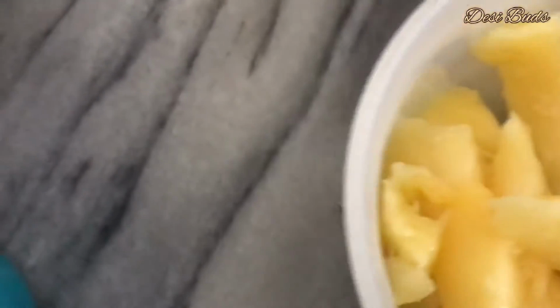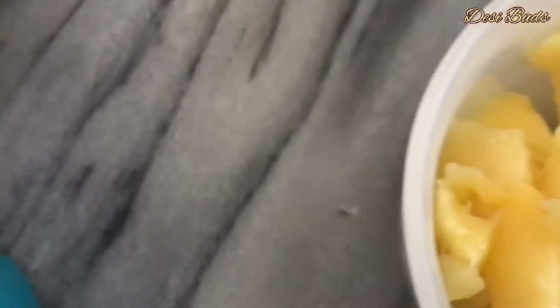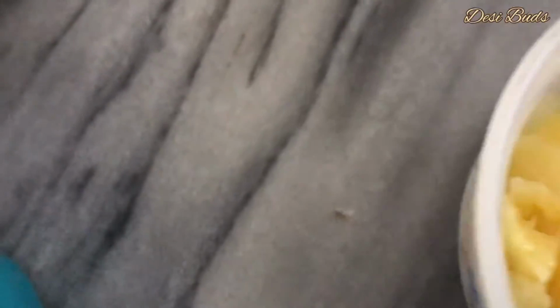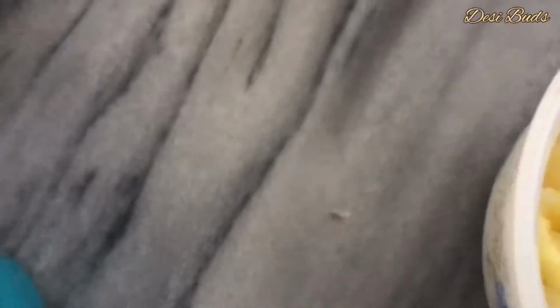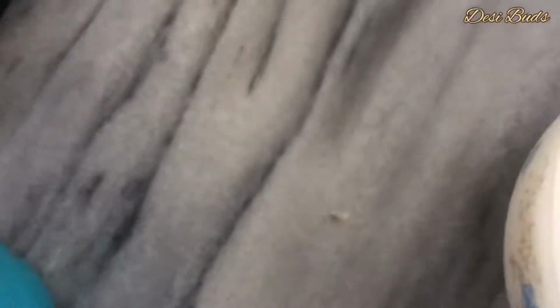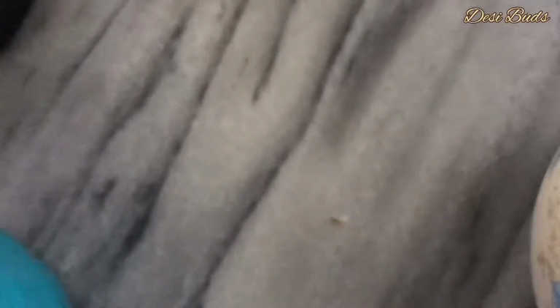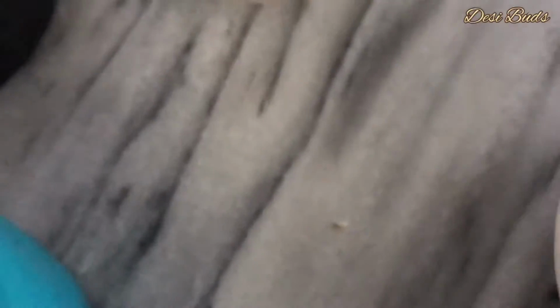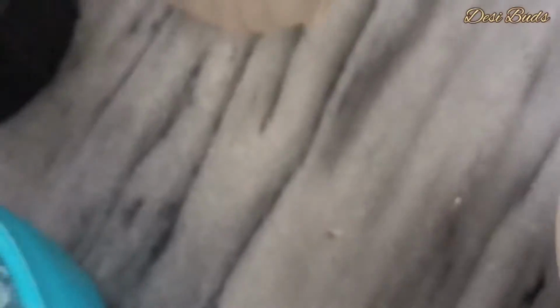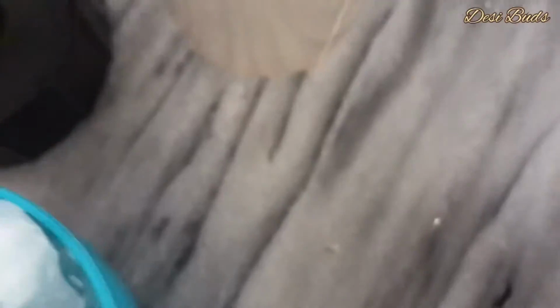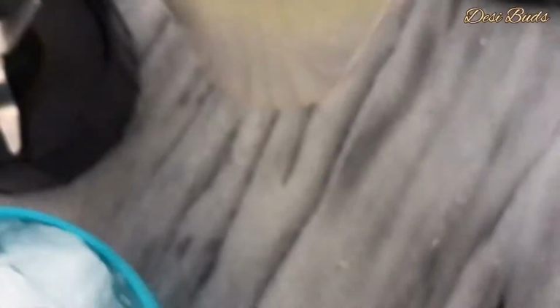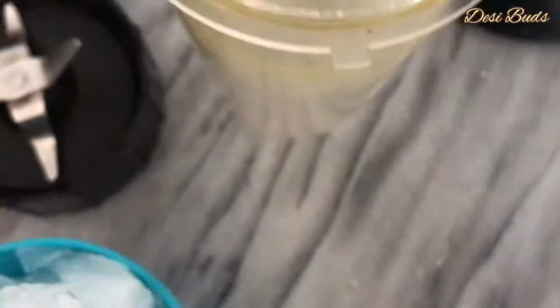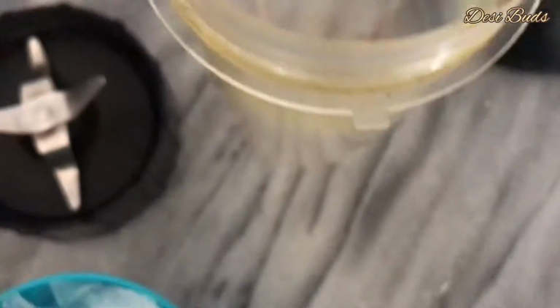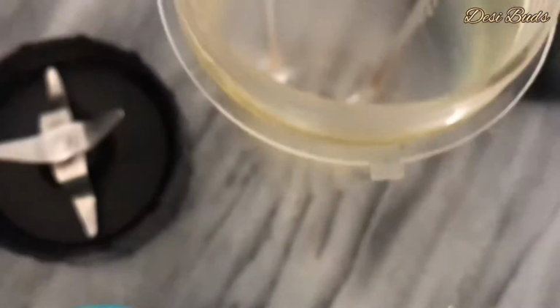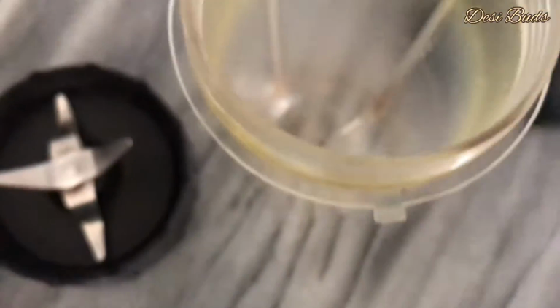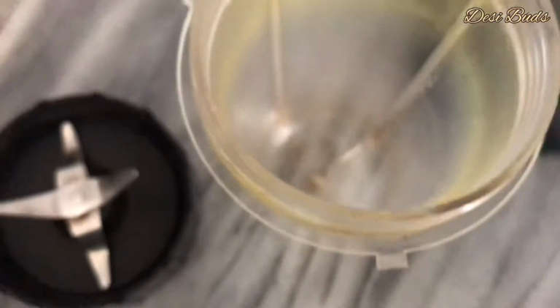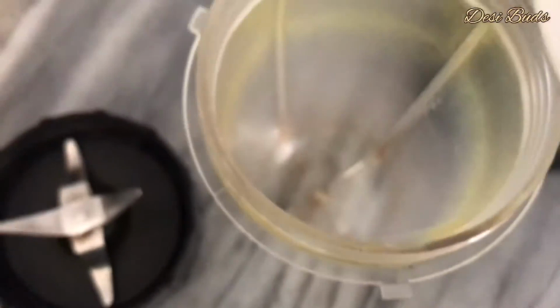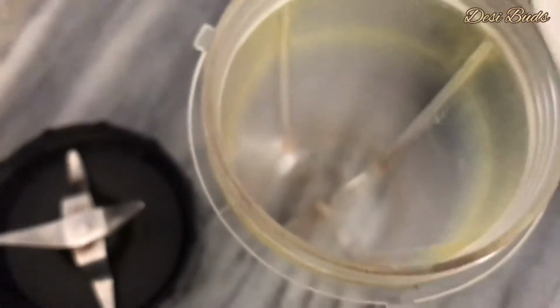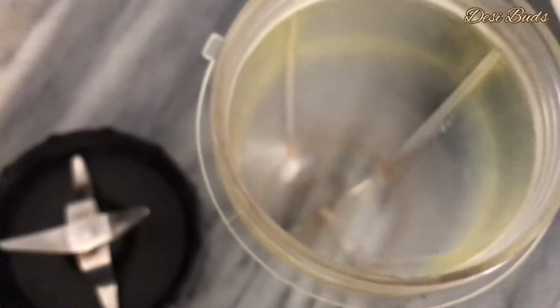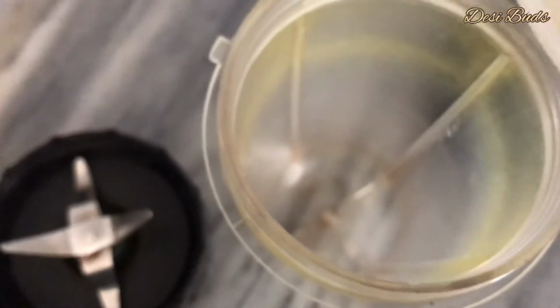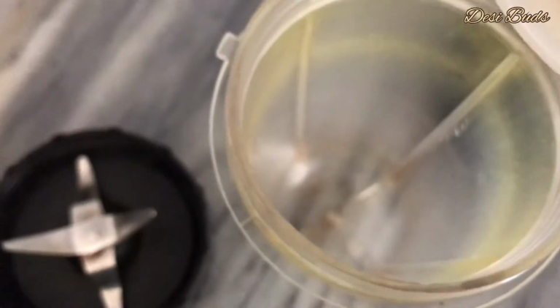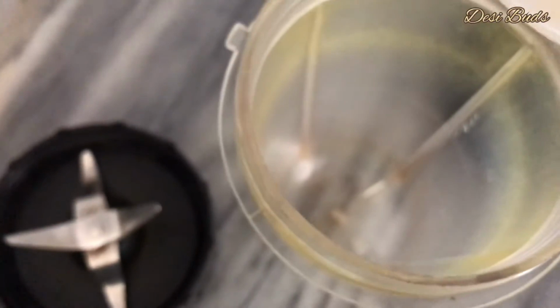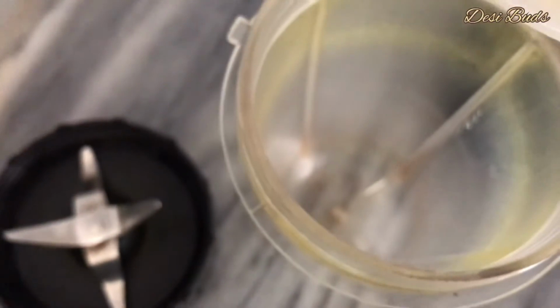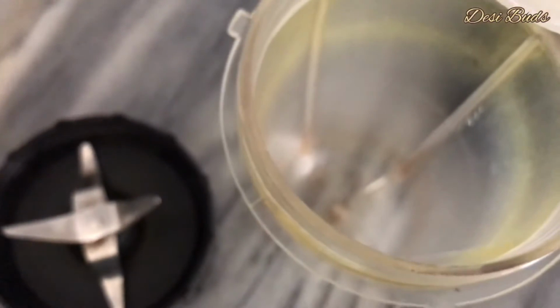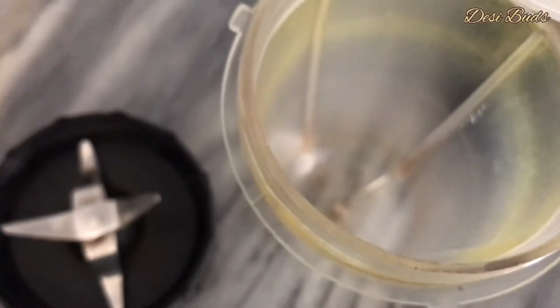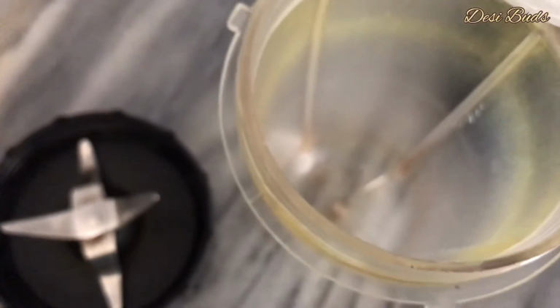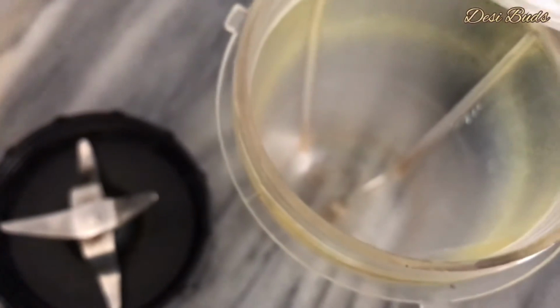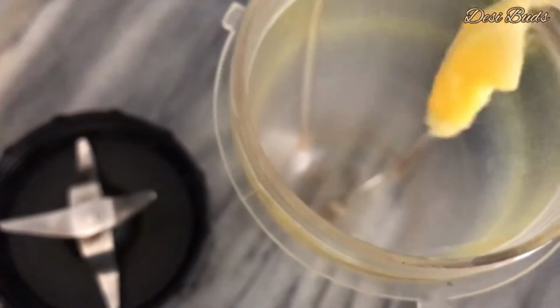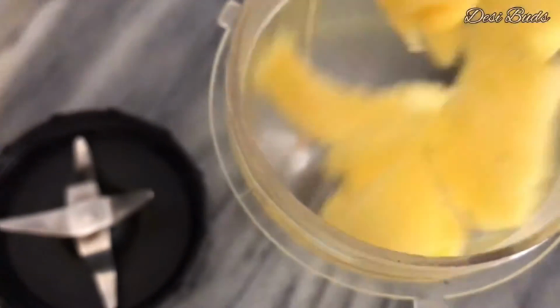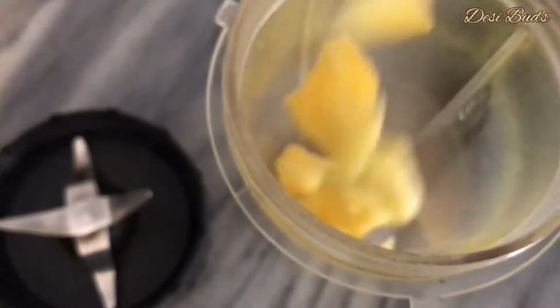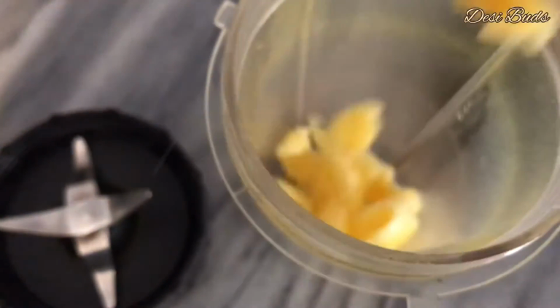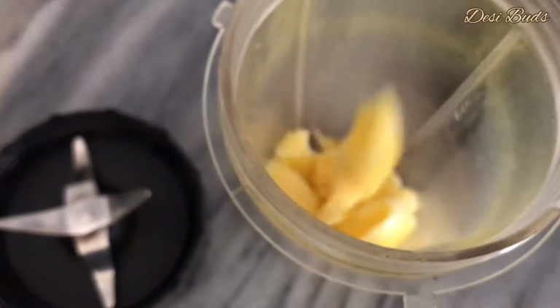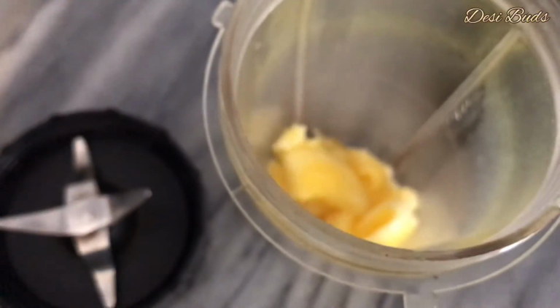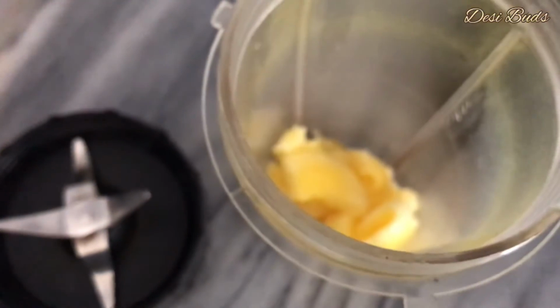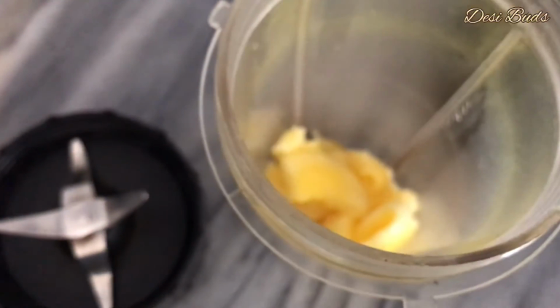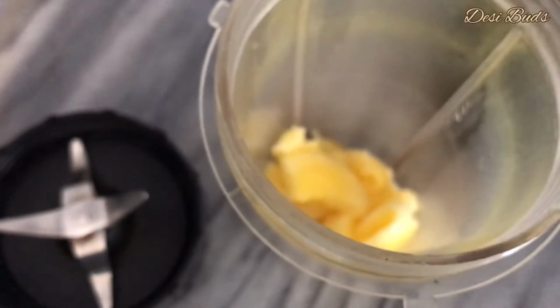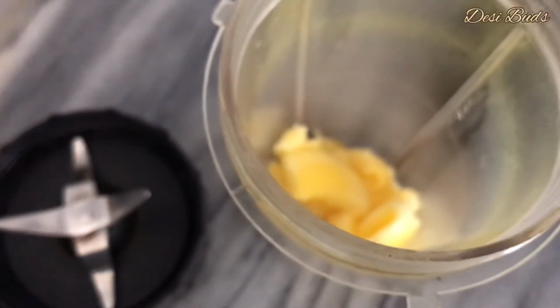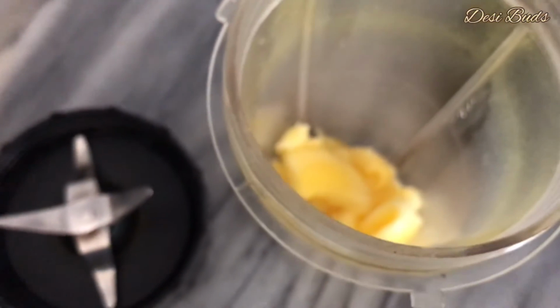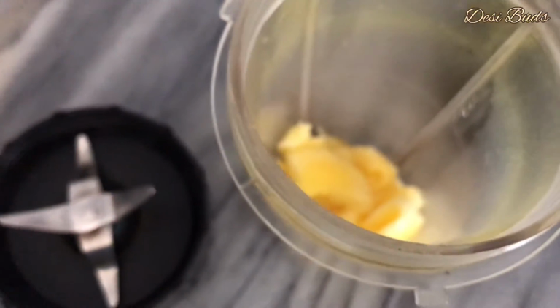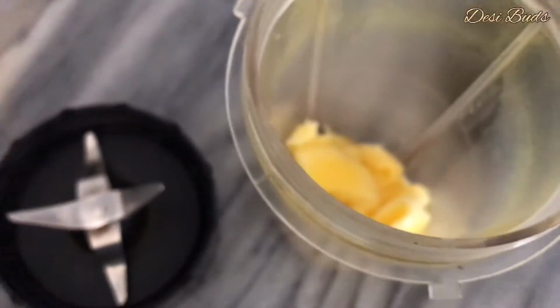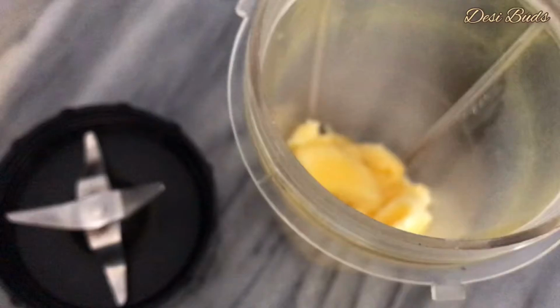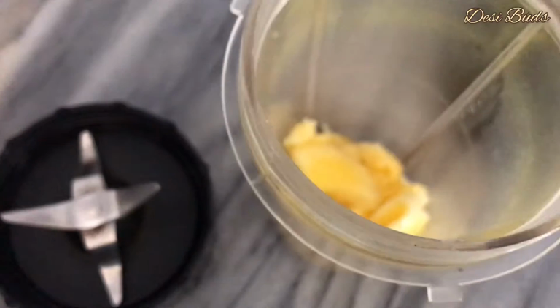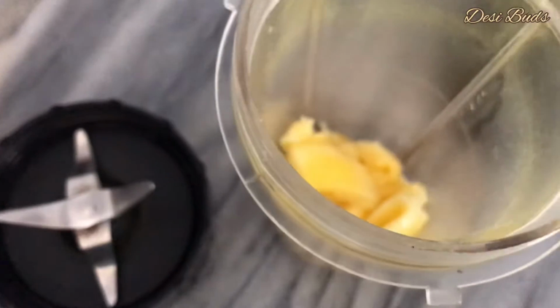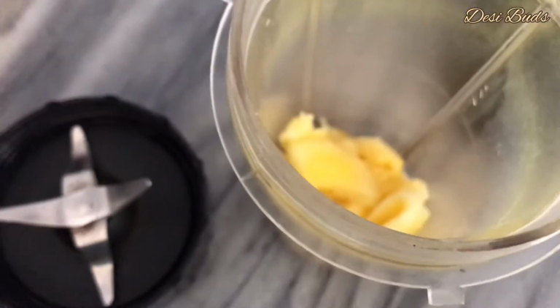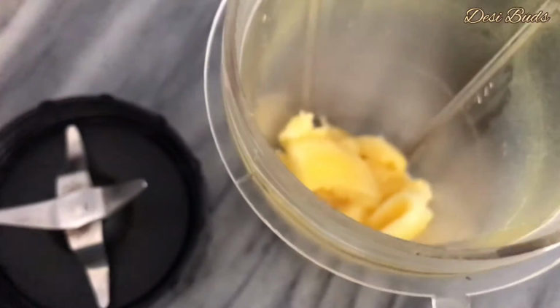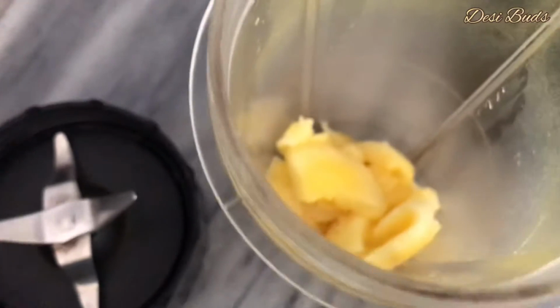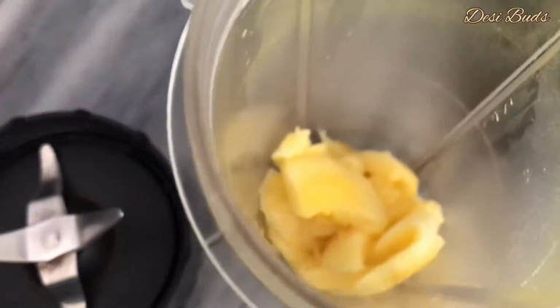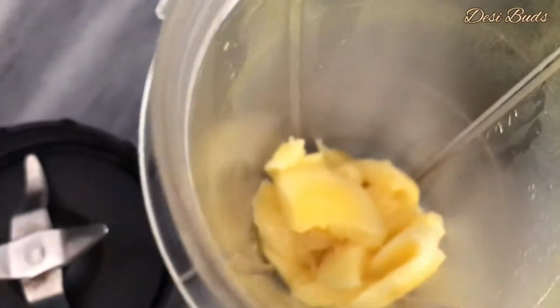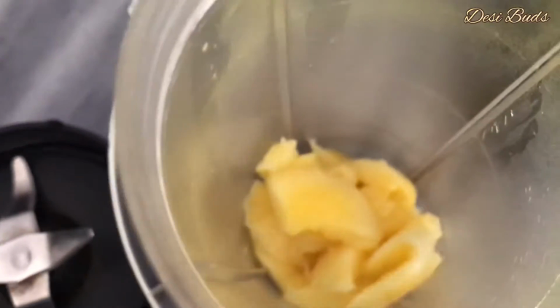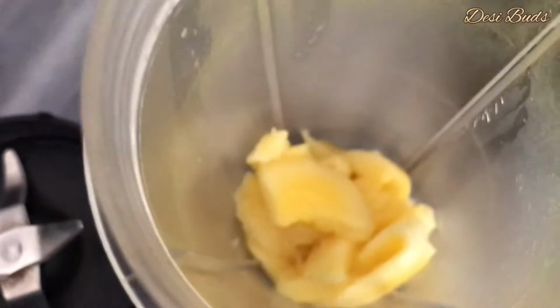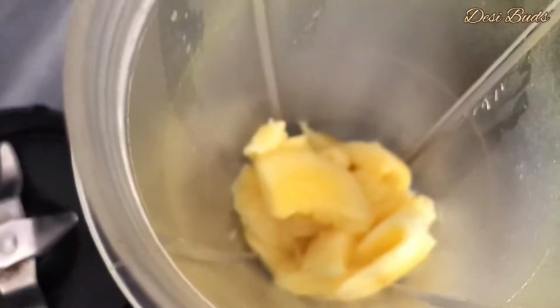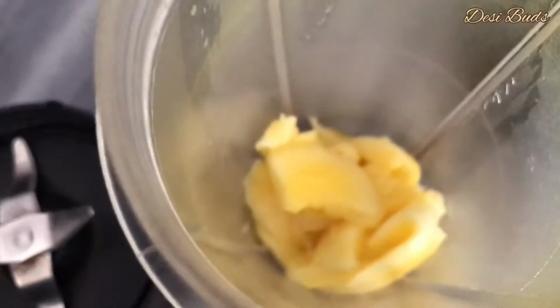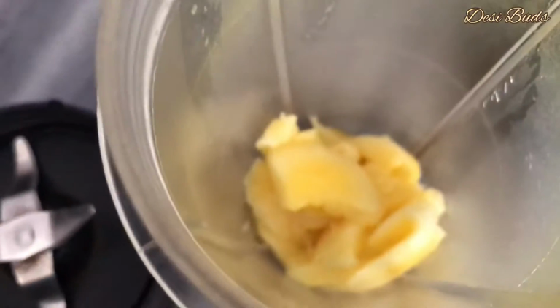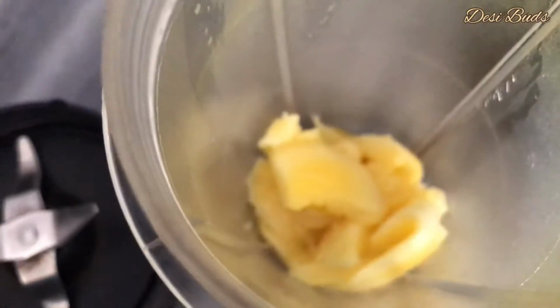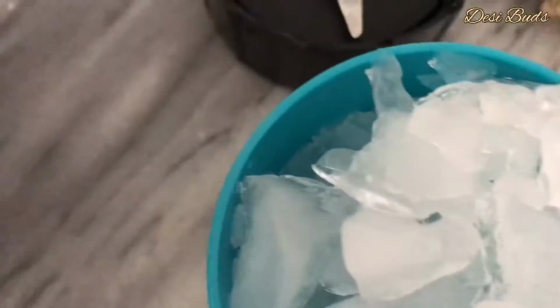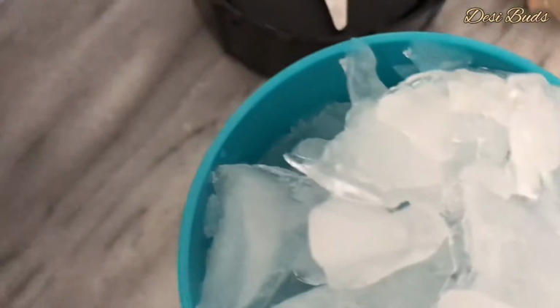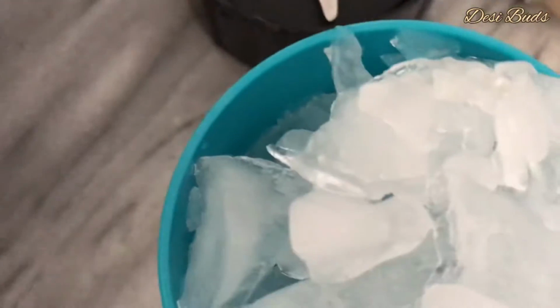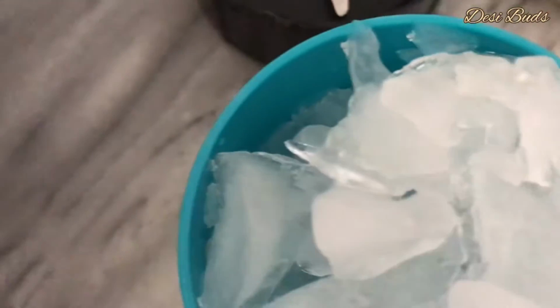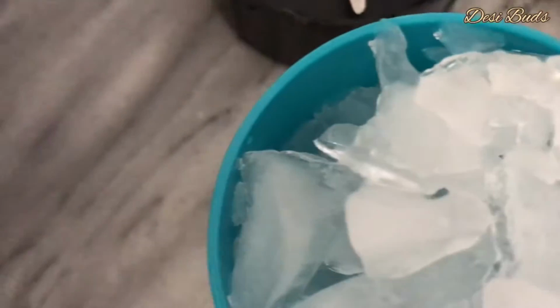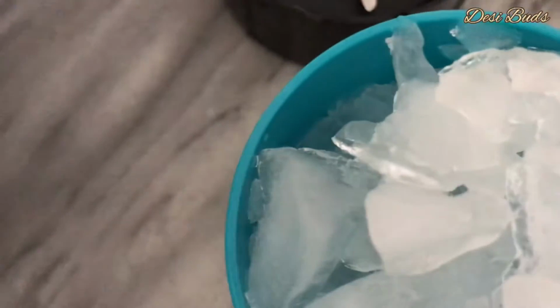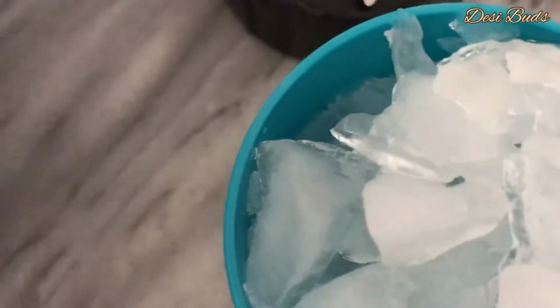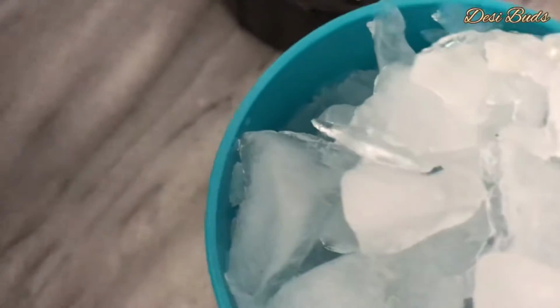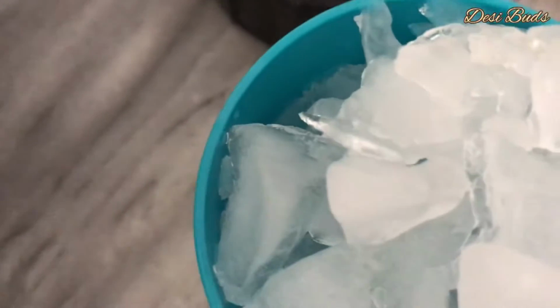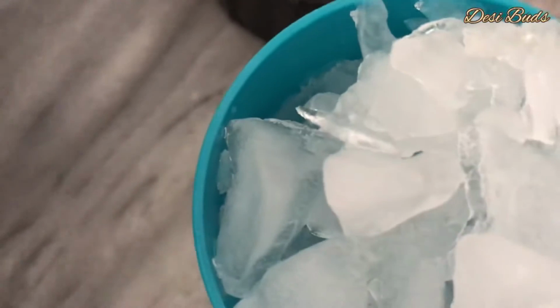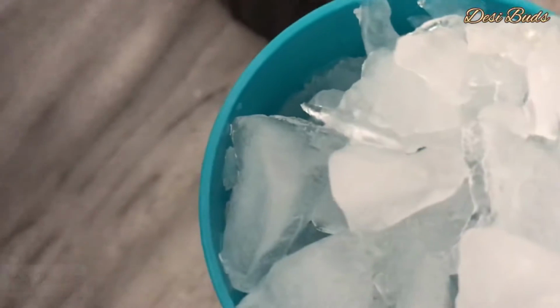Take a small size mango, peel it off and slice it. Add 1 cup of mango in the blender and 1 cup of ice.